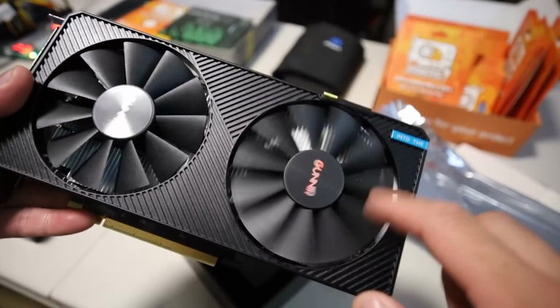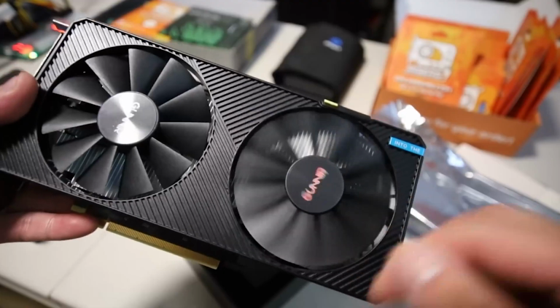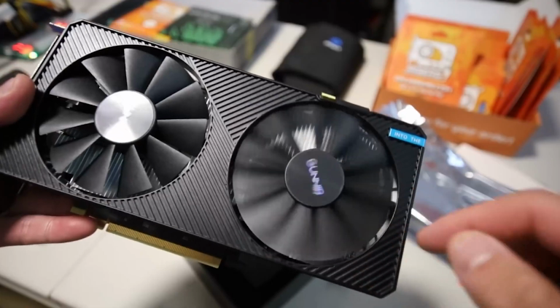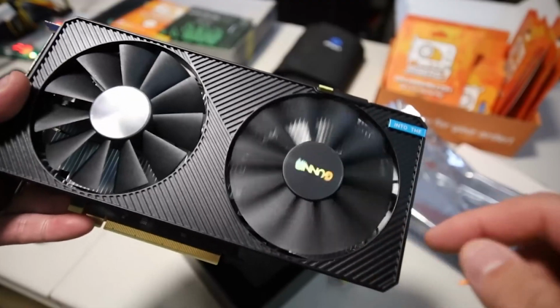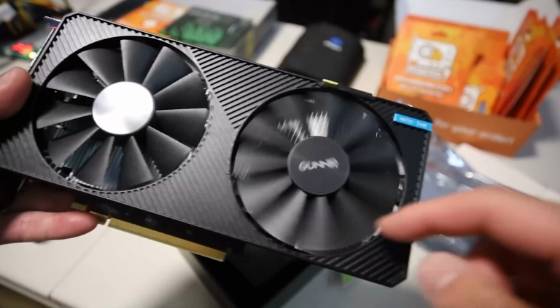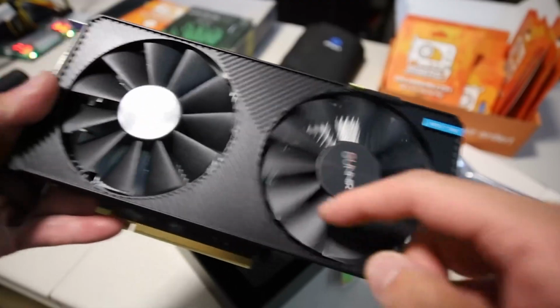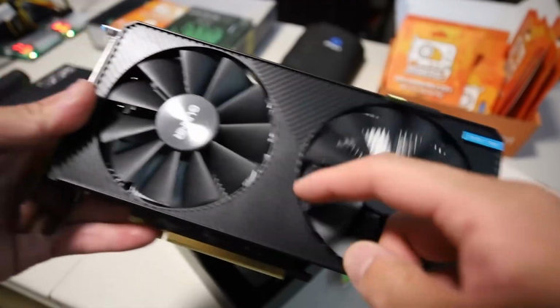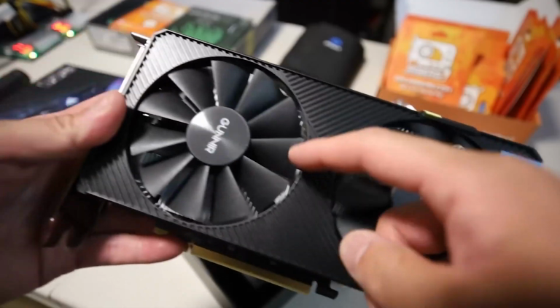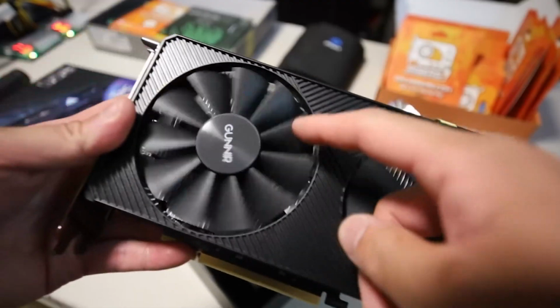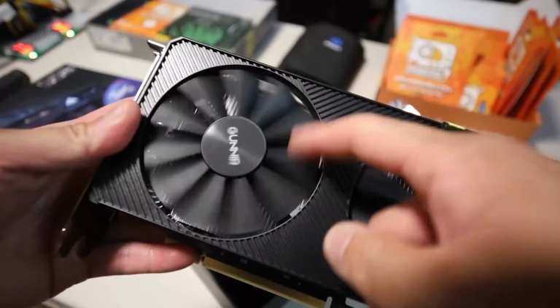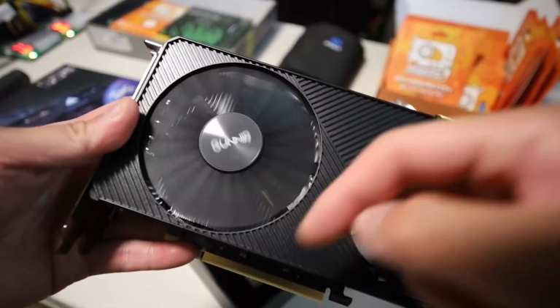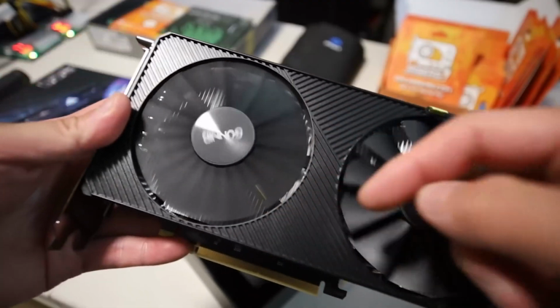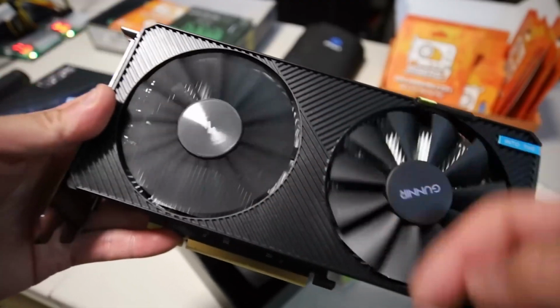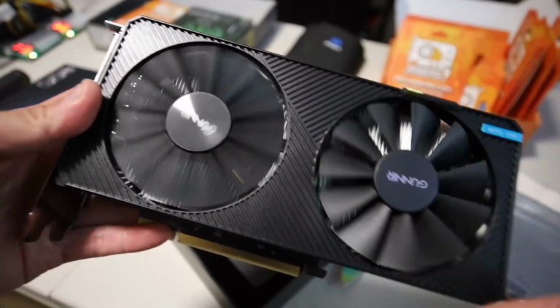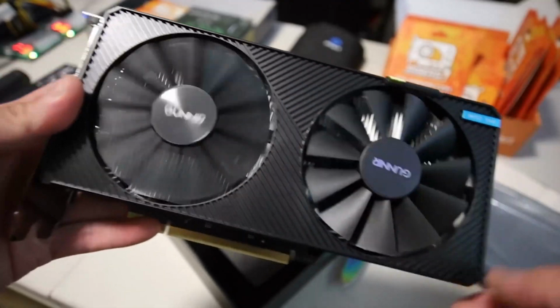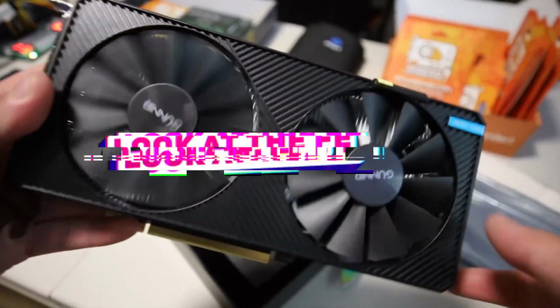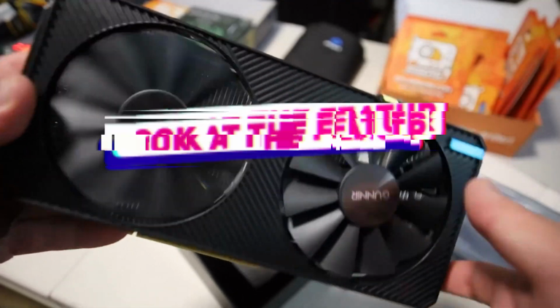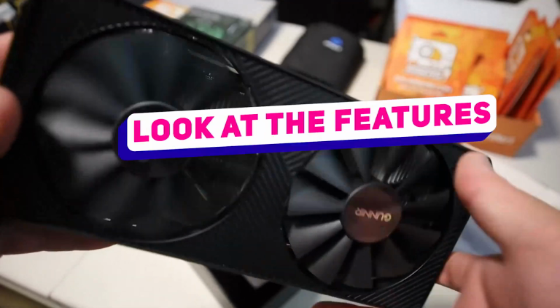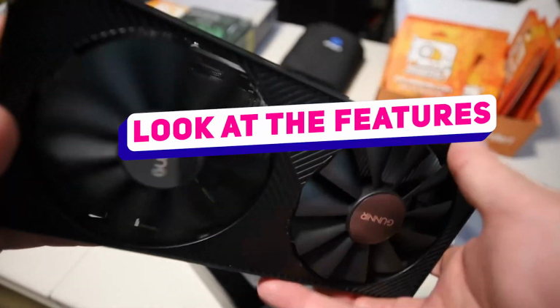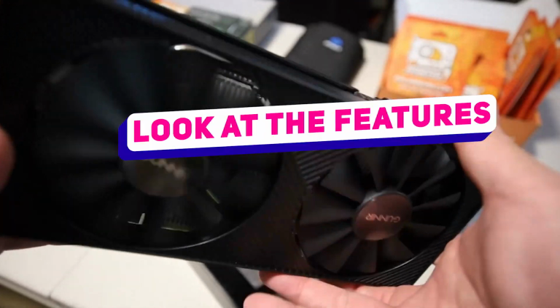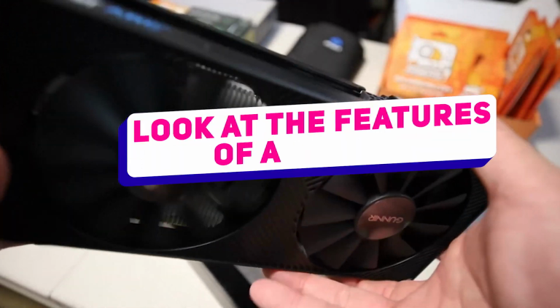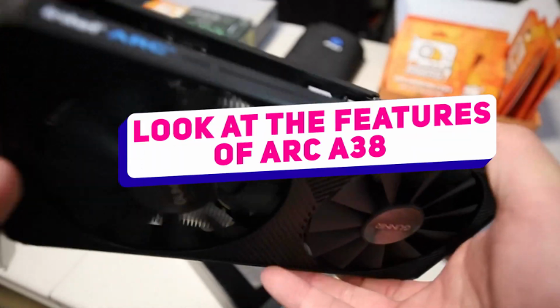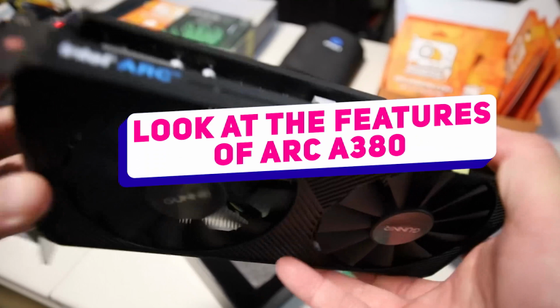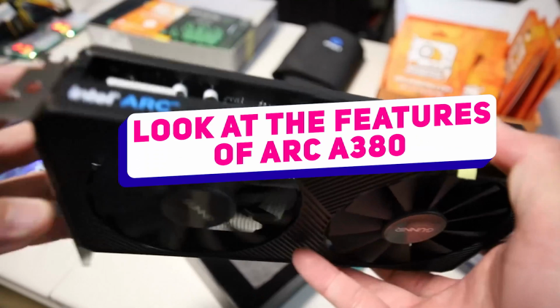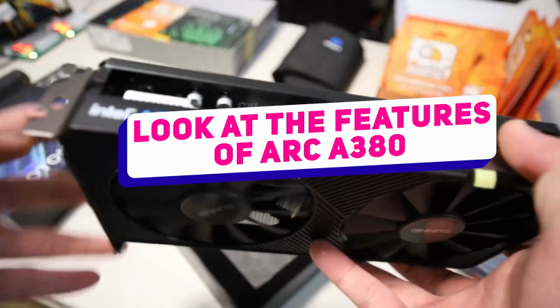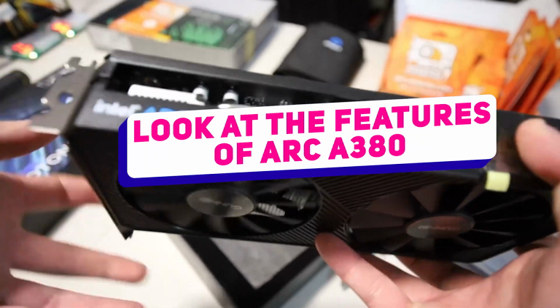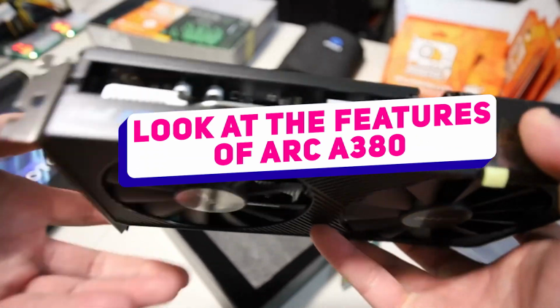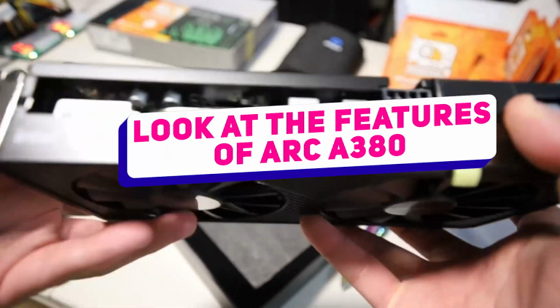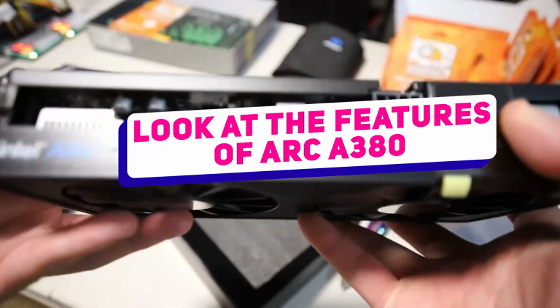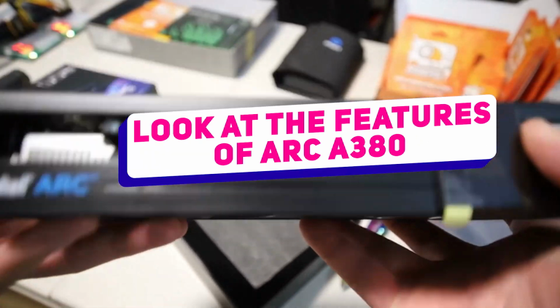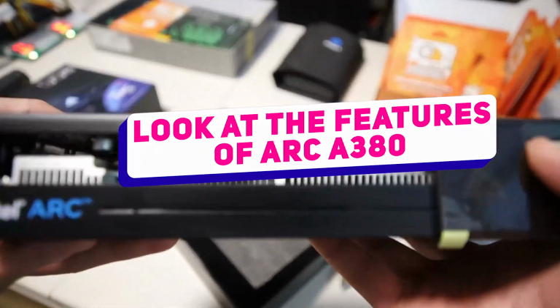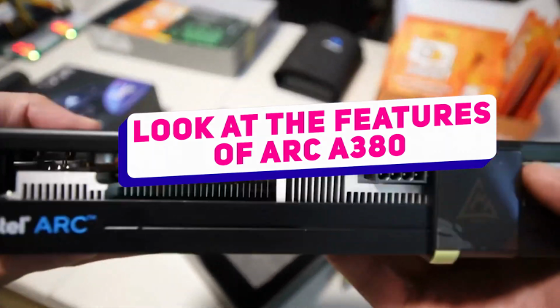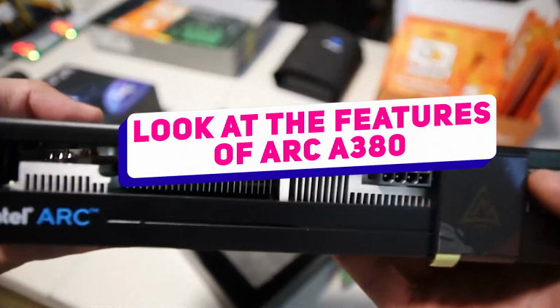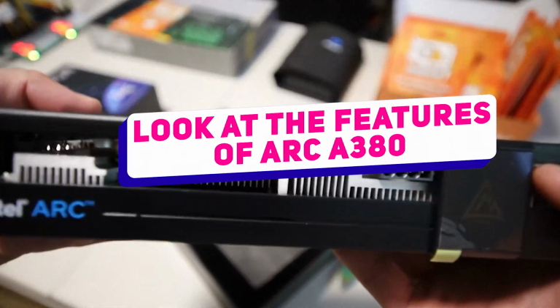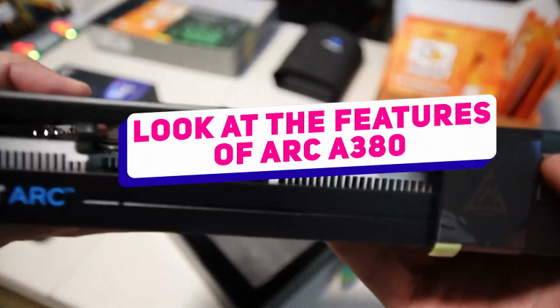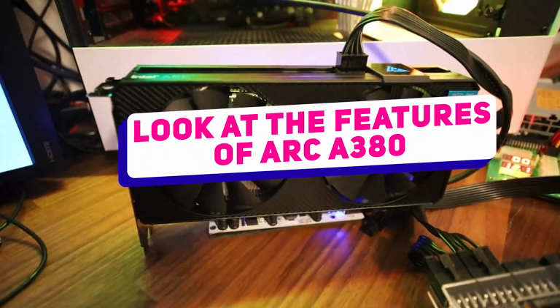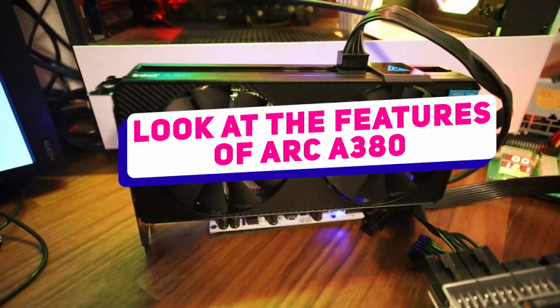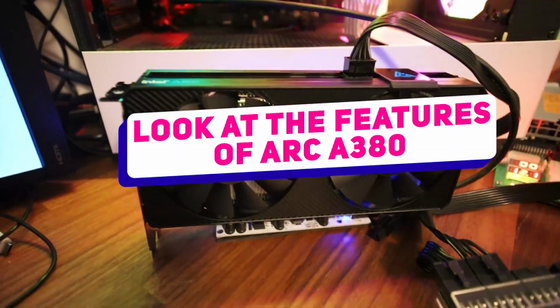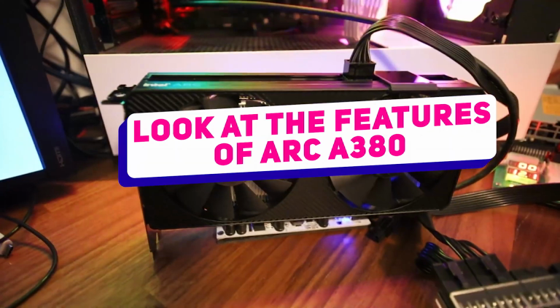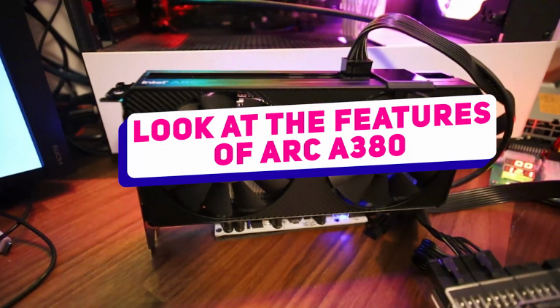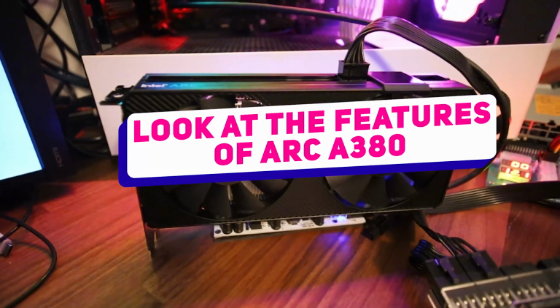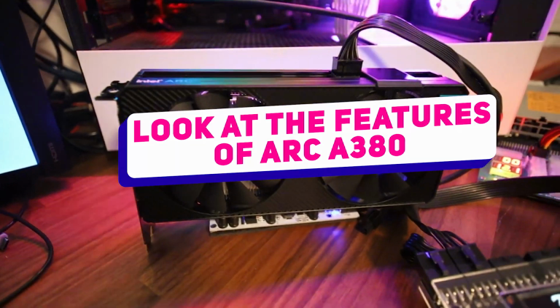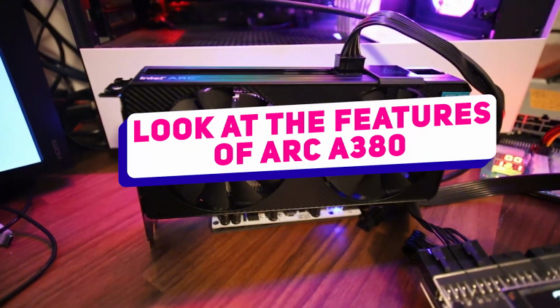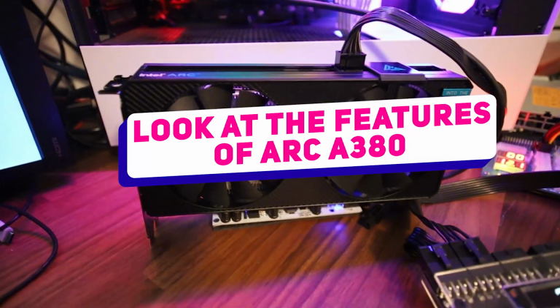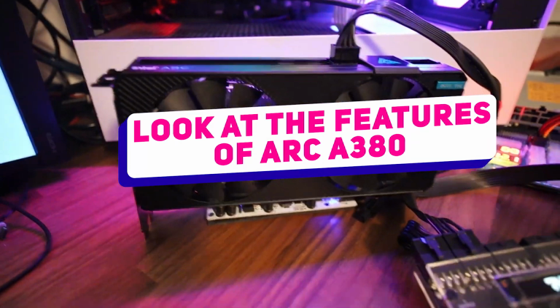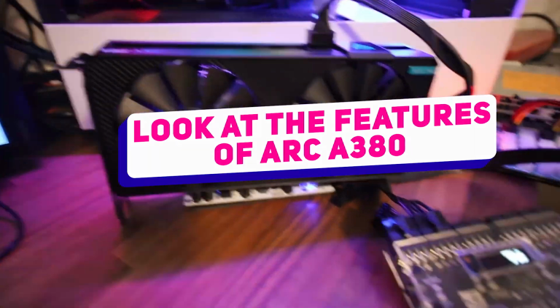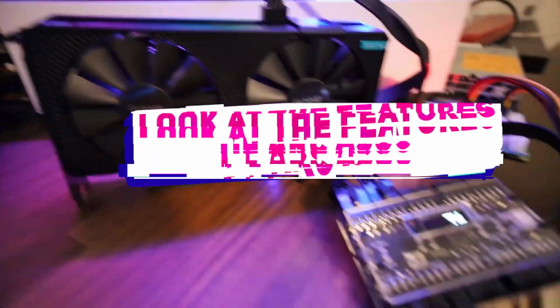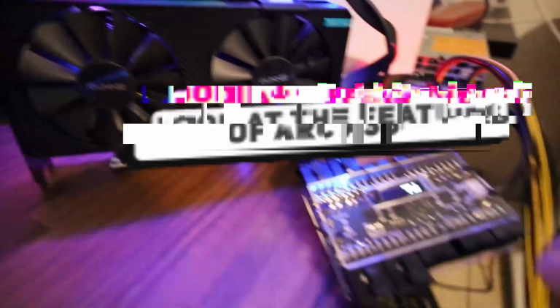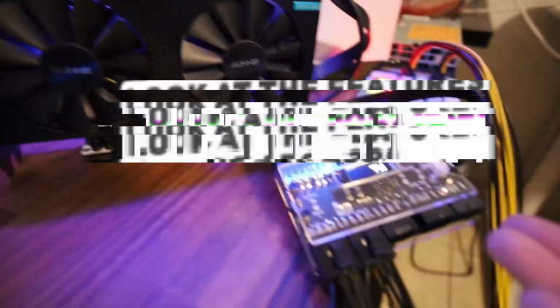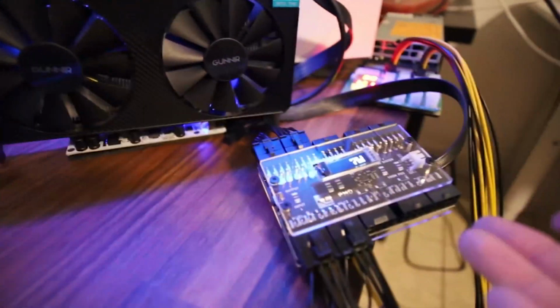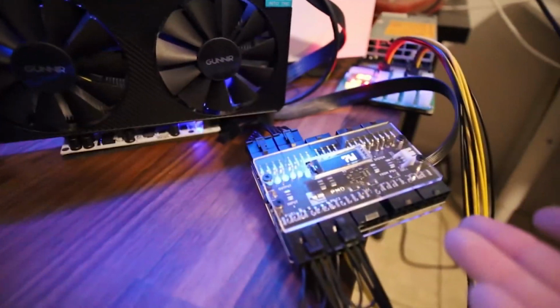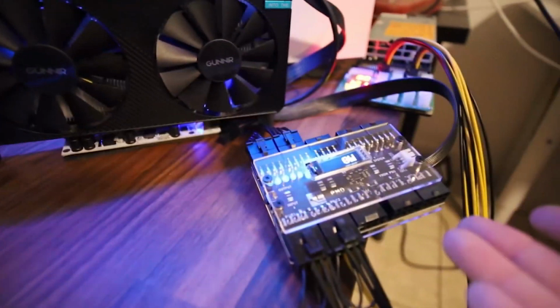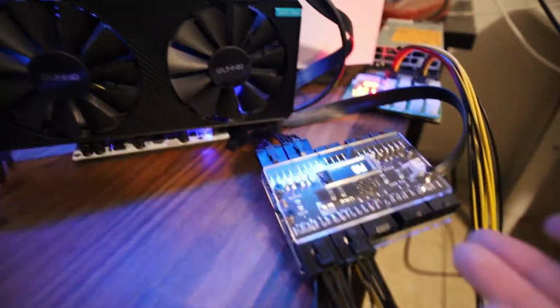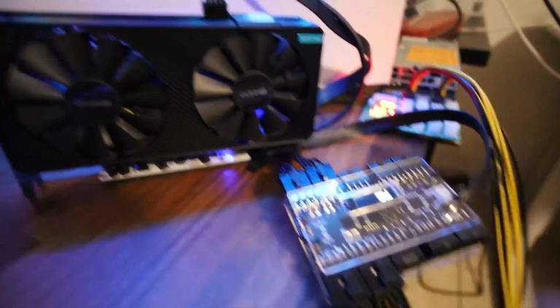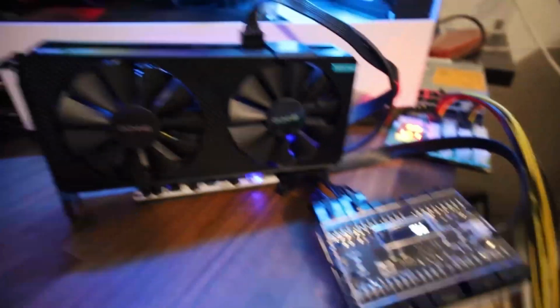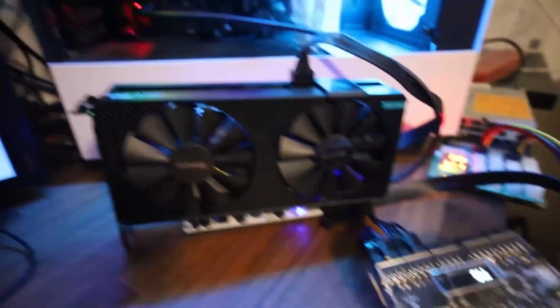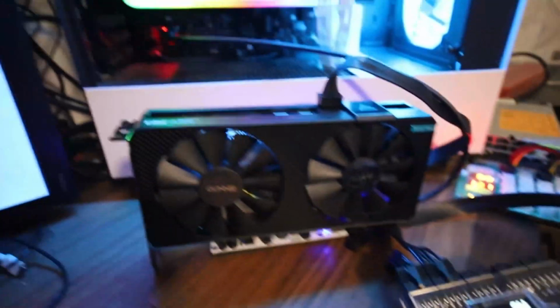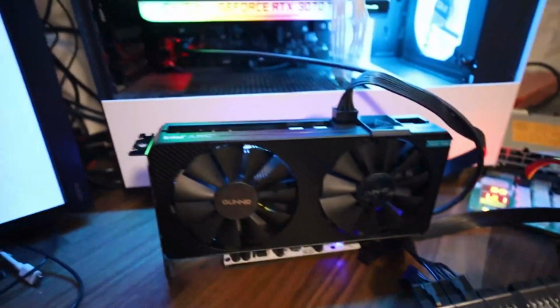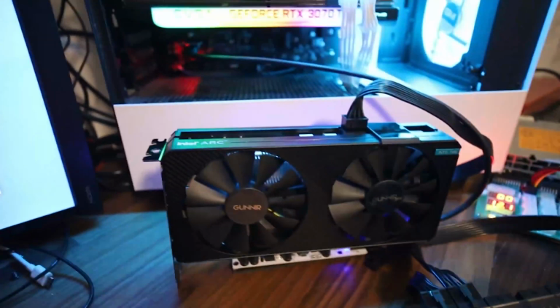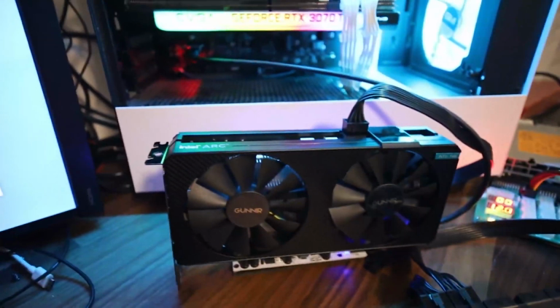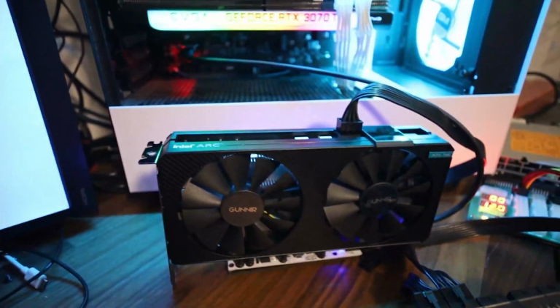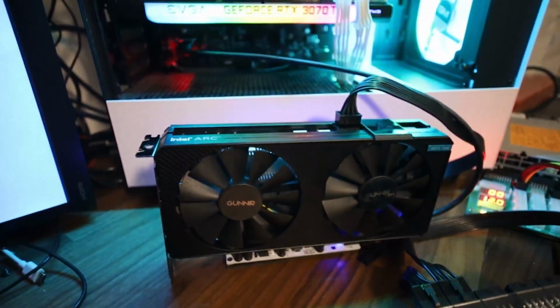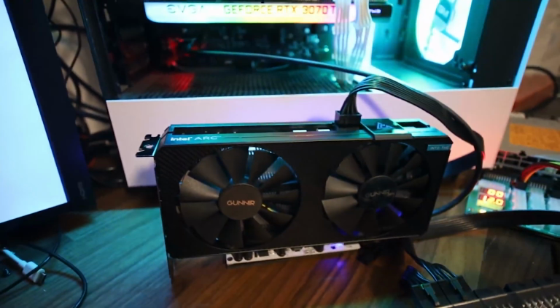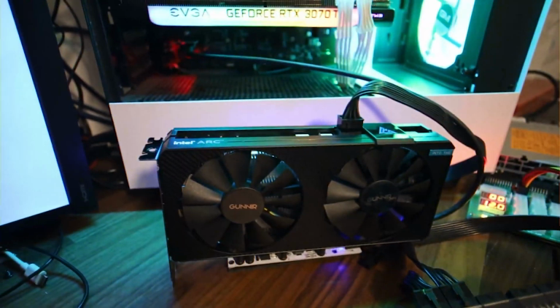In today's video, we will be taking a look at the features of the Arc A380, as well as its performance, benchmarks, and more. Let's get into it.